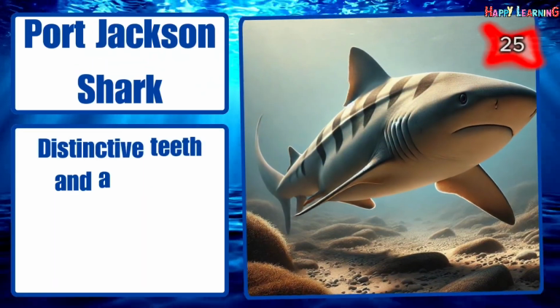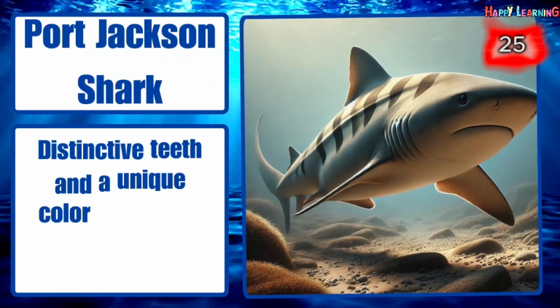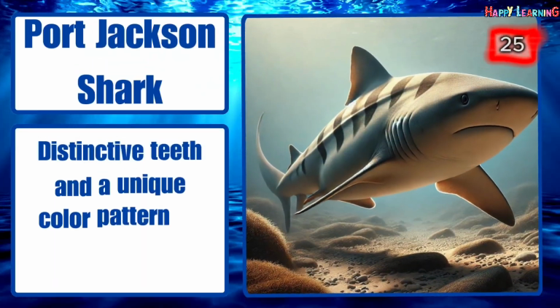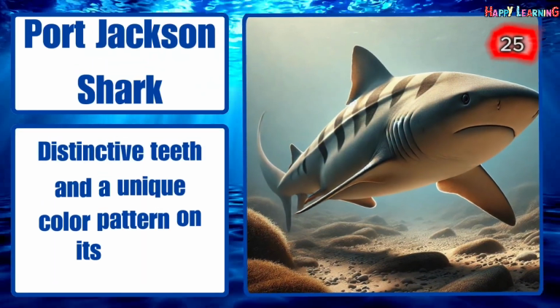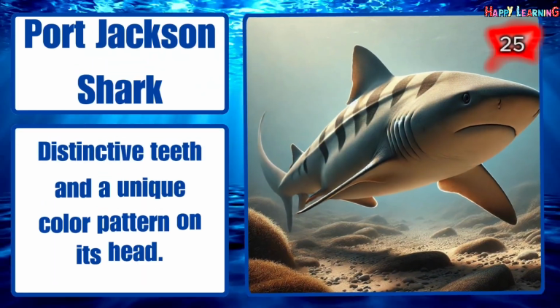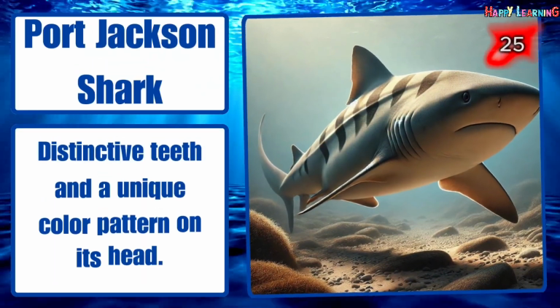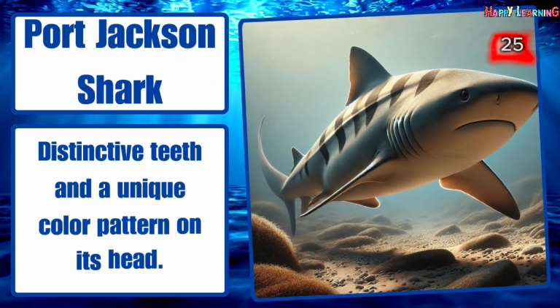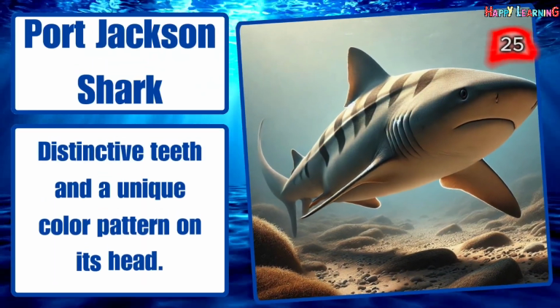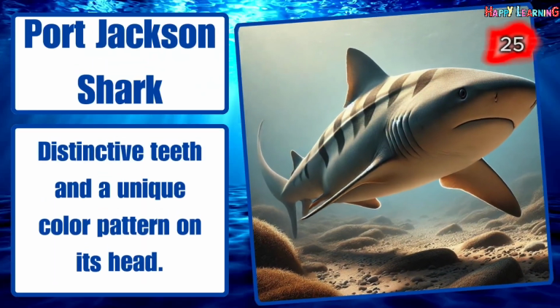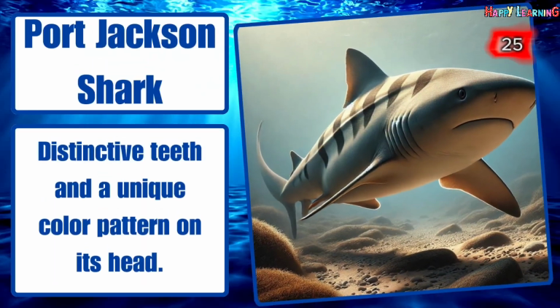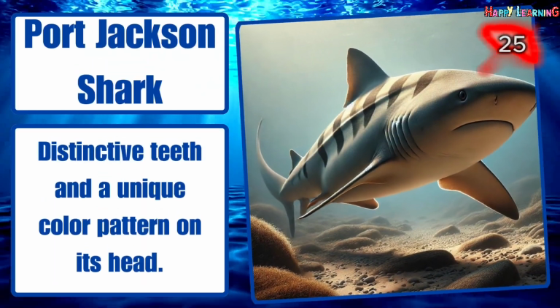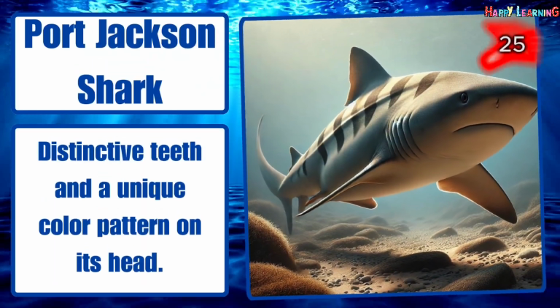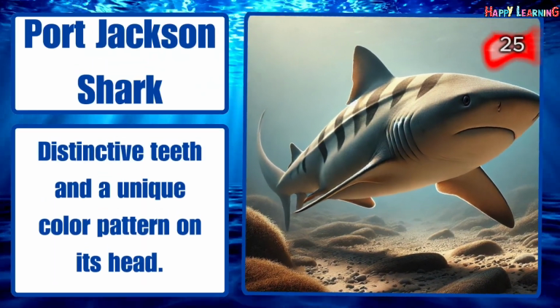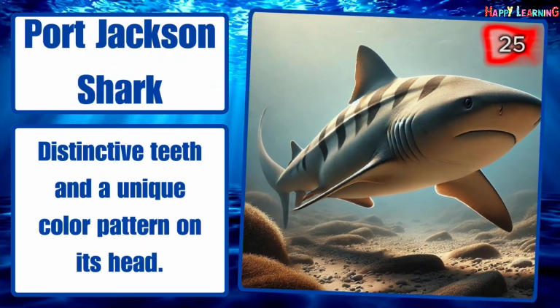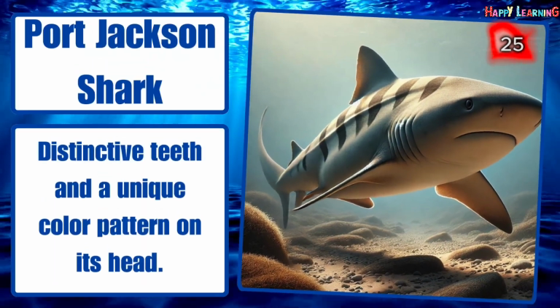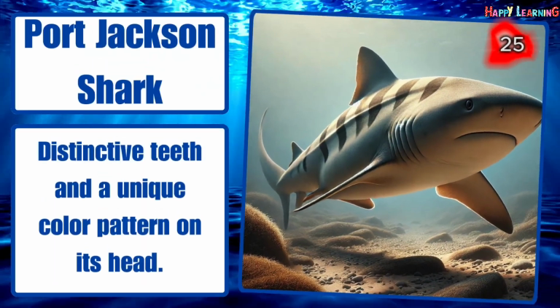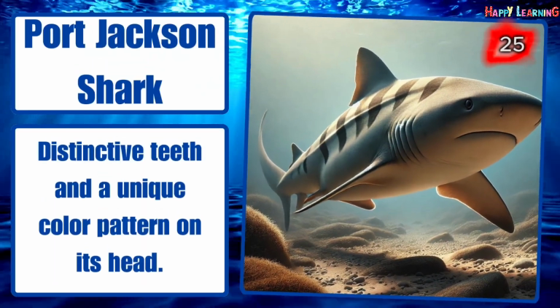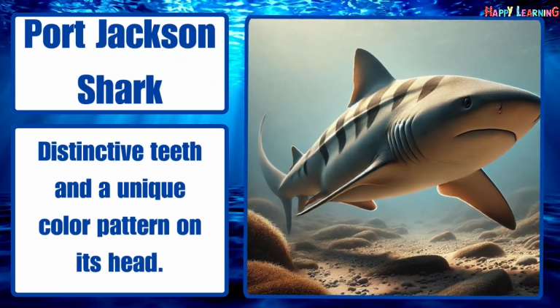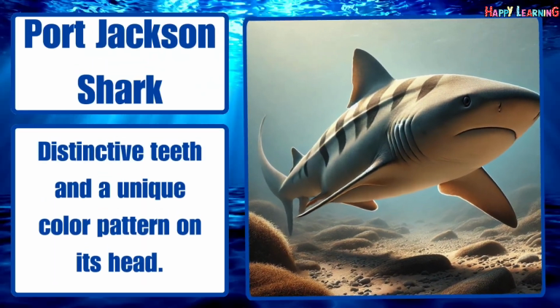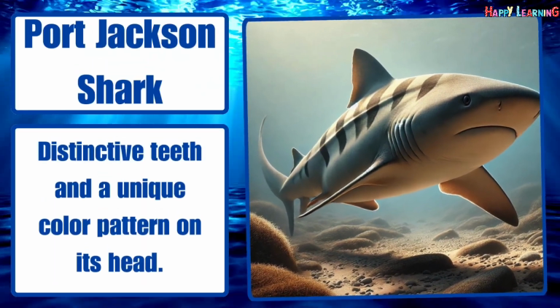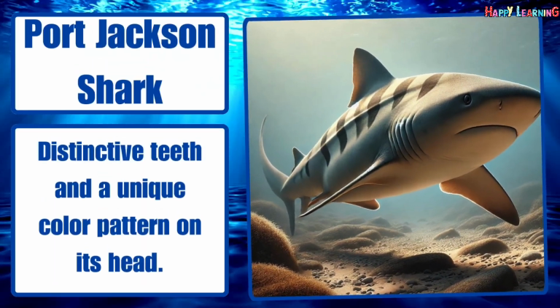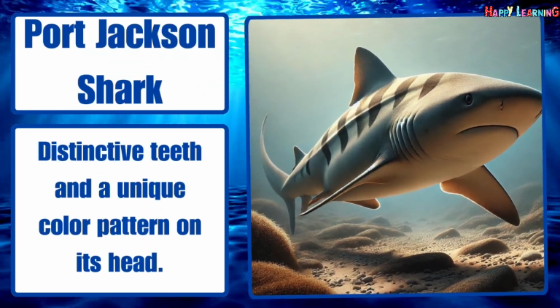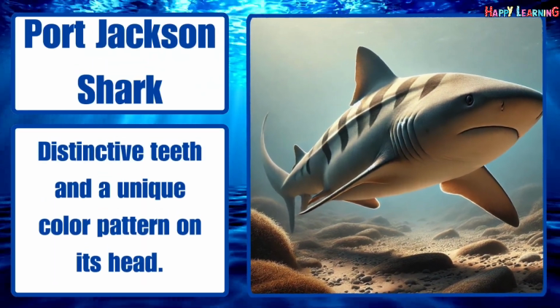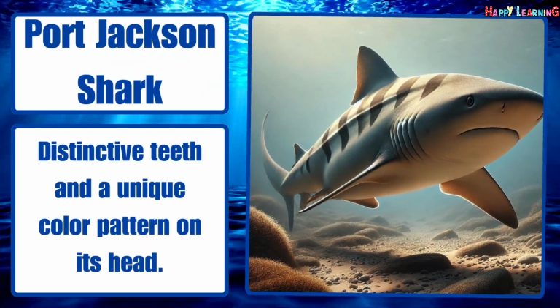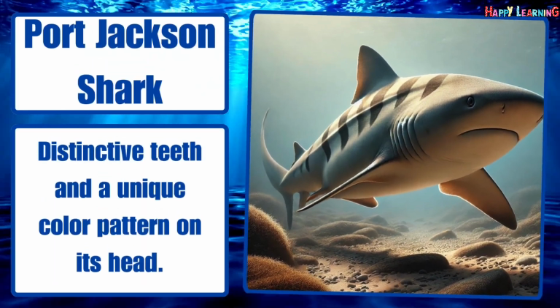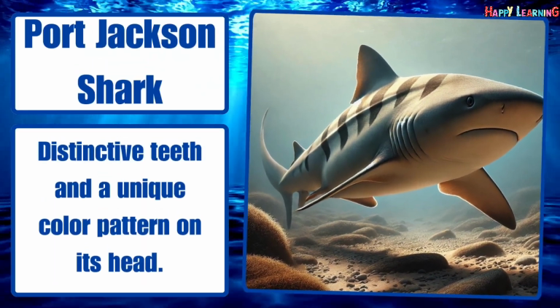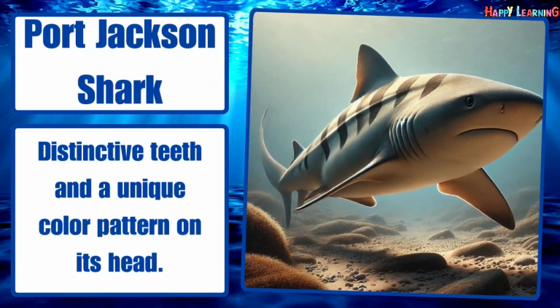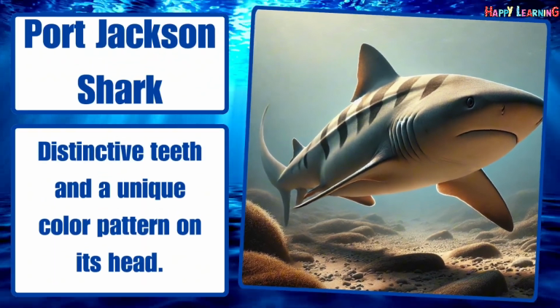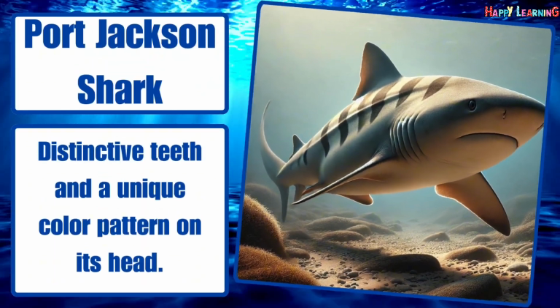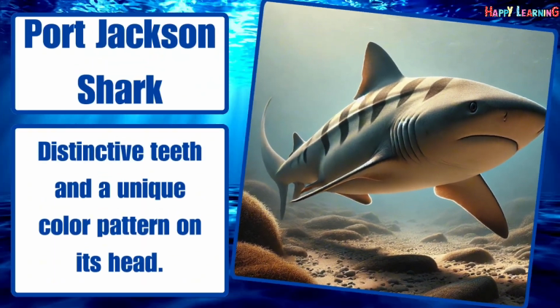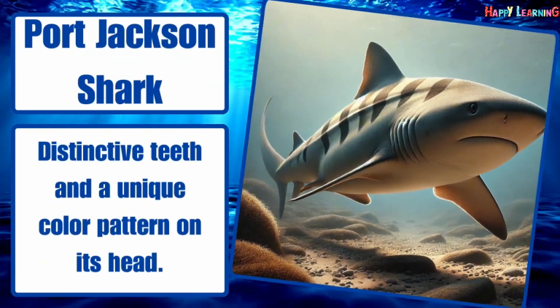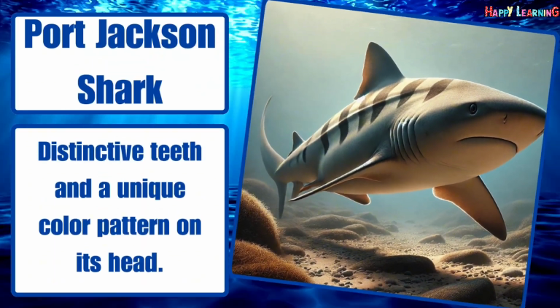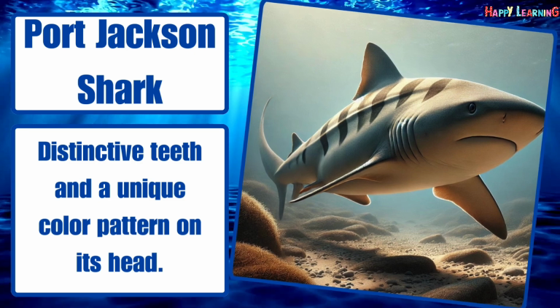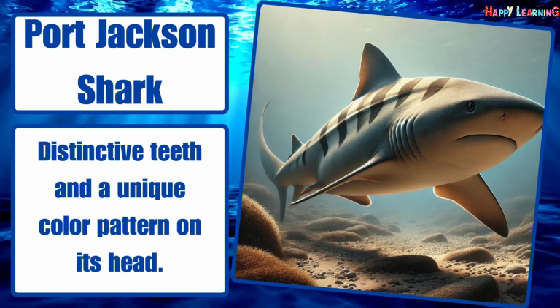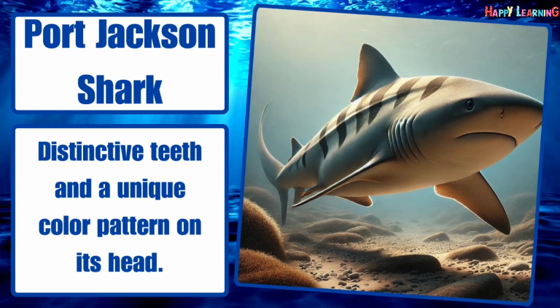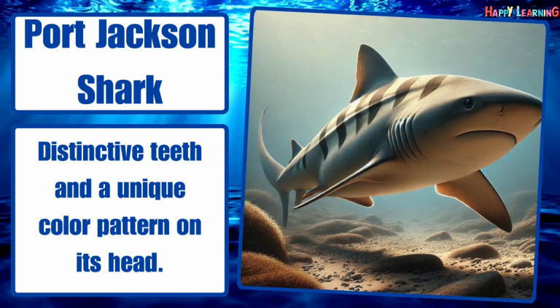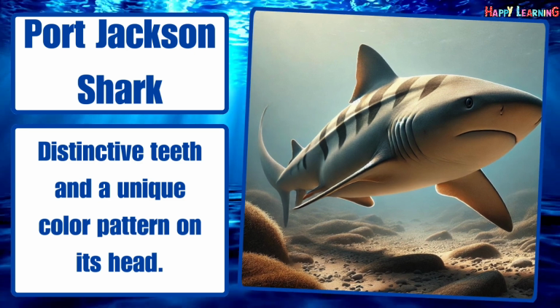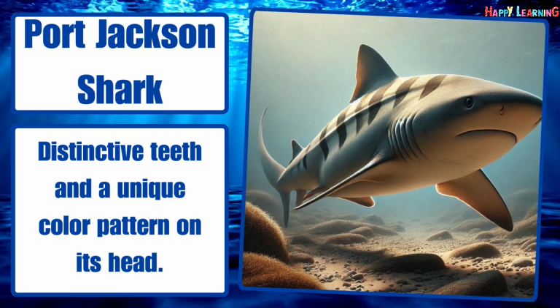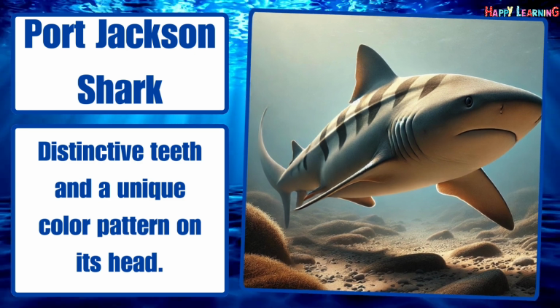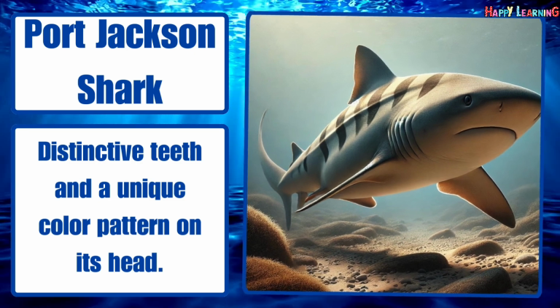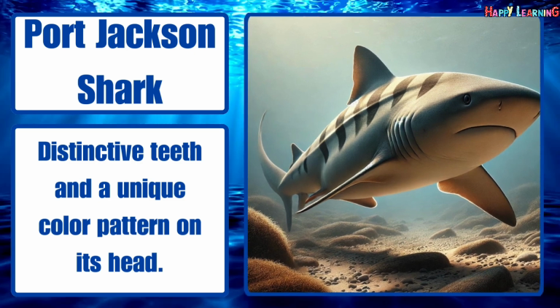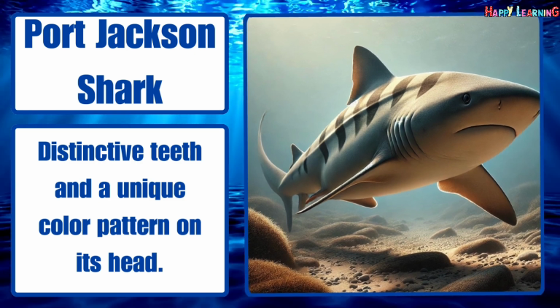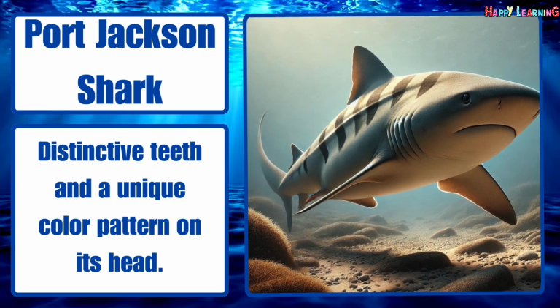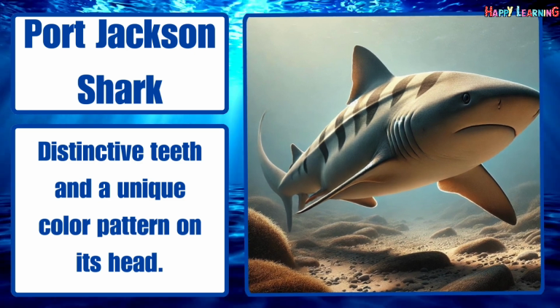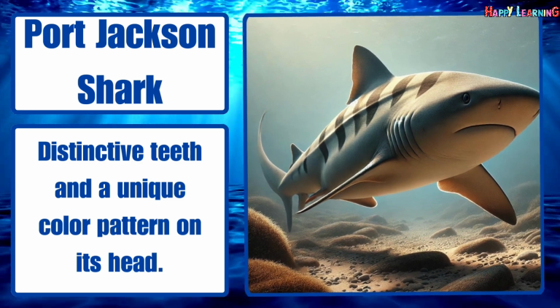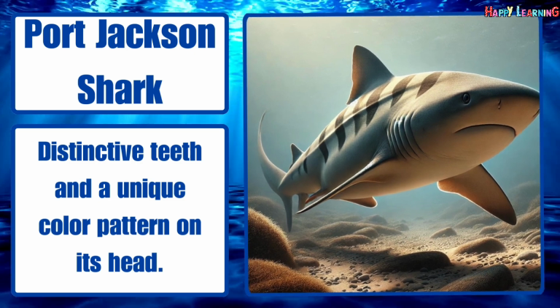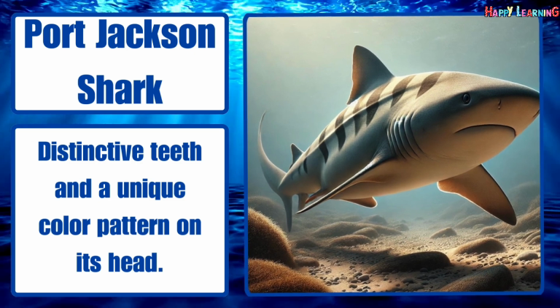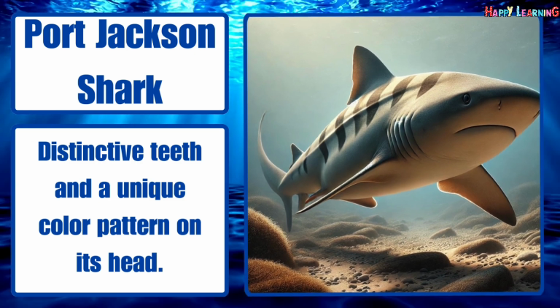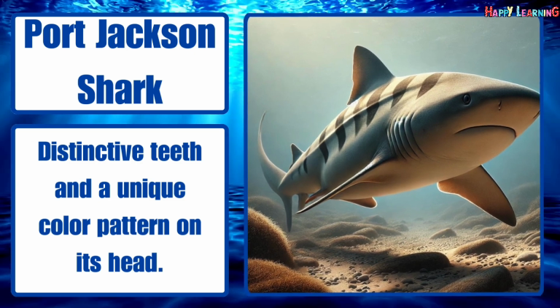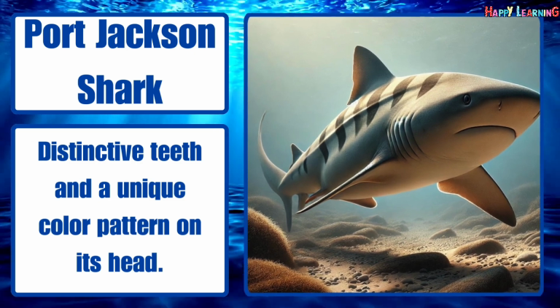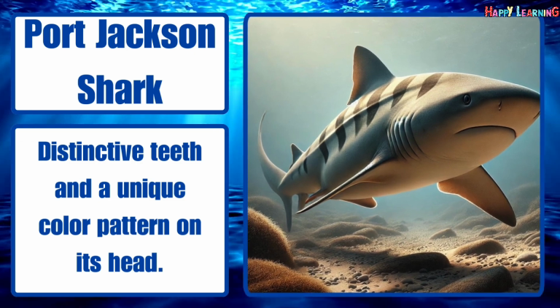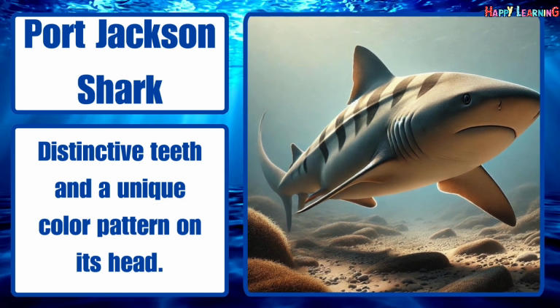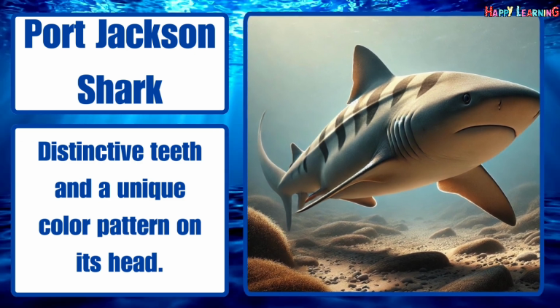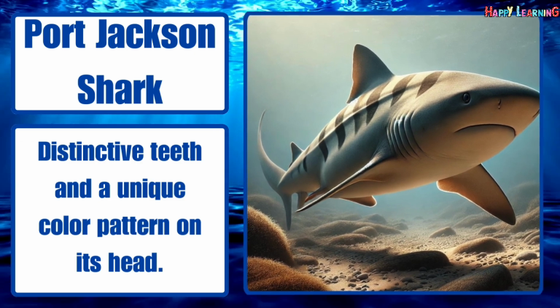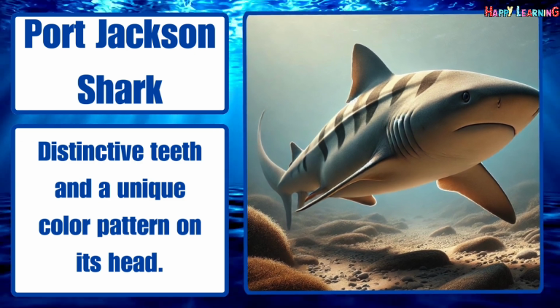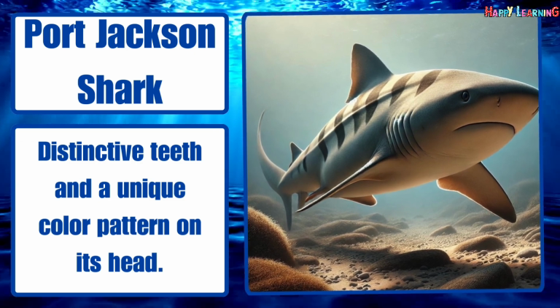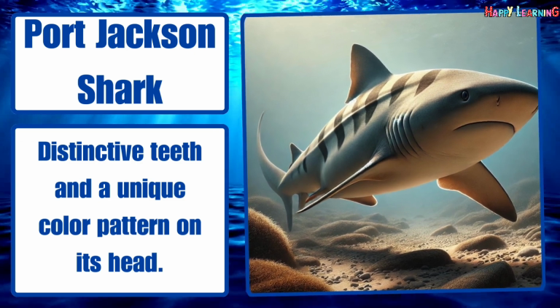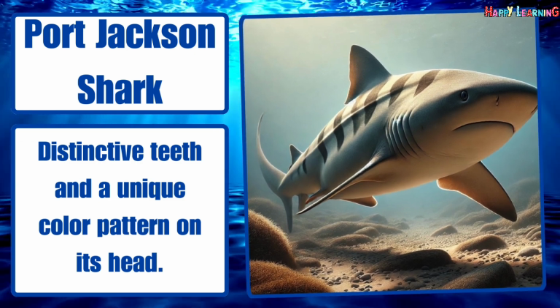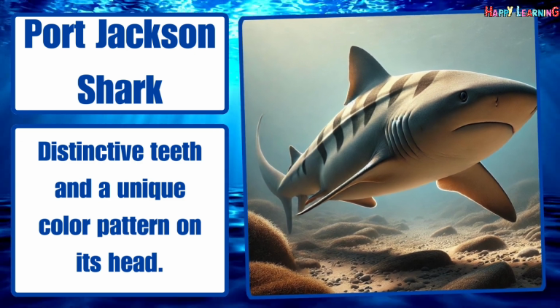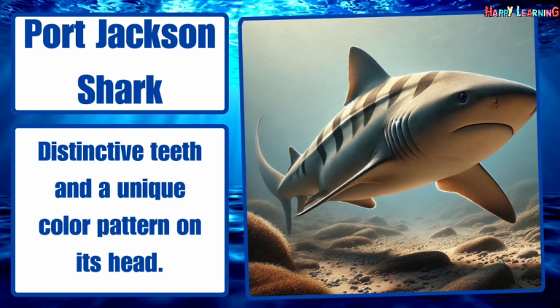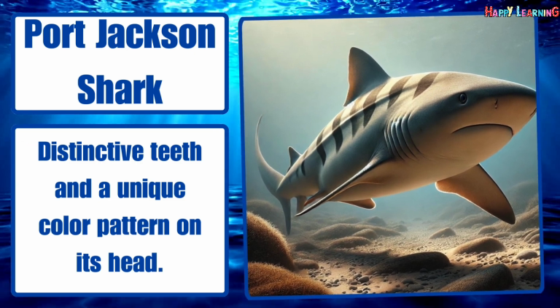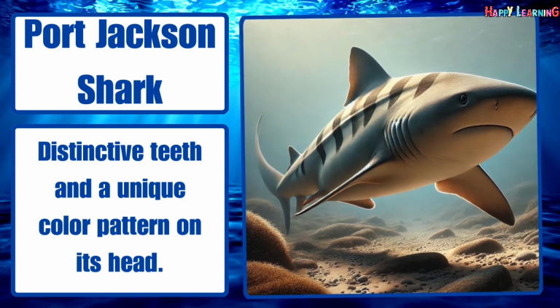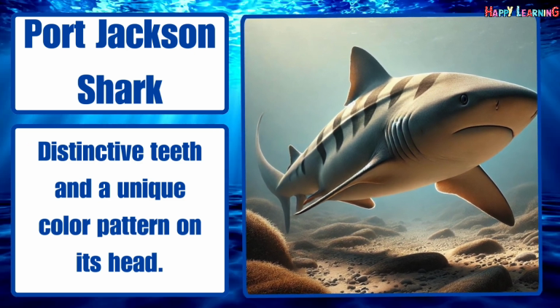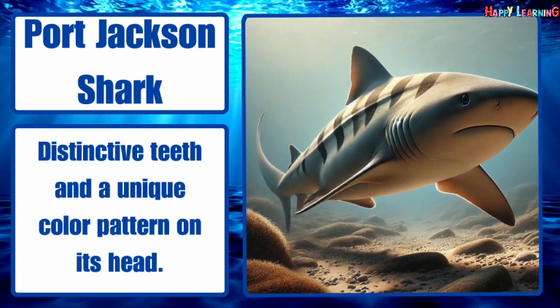Port Jackson shark. Distinctive teeth and a unique color pattern on its head.